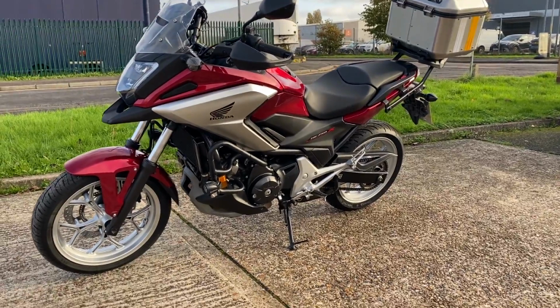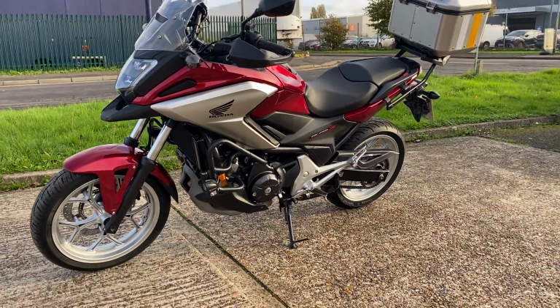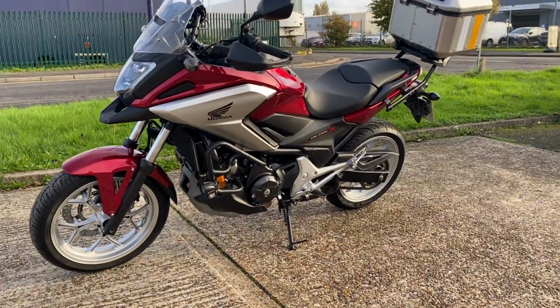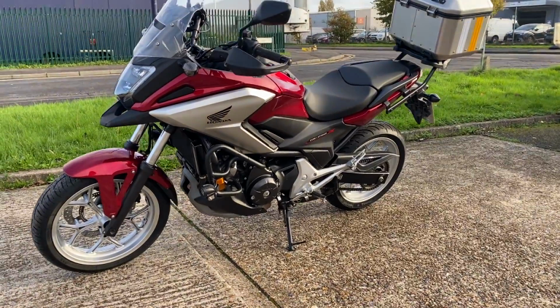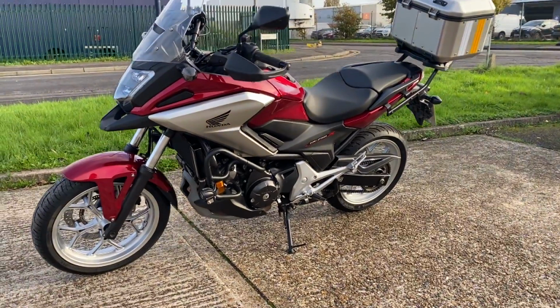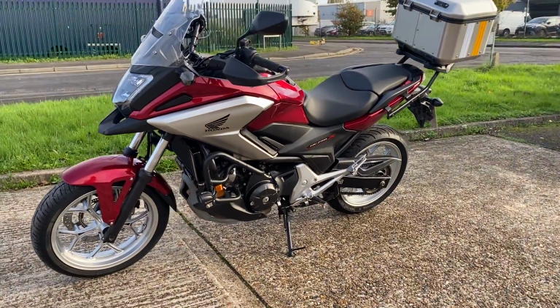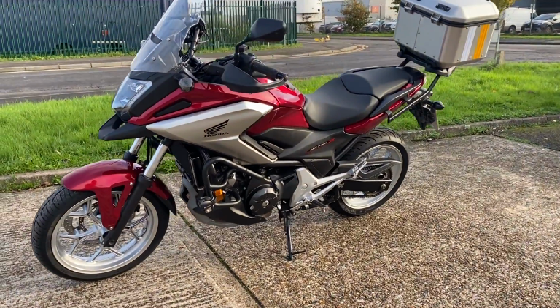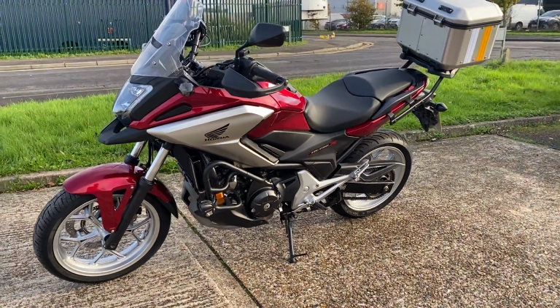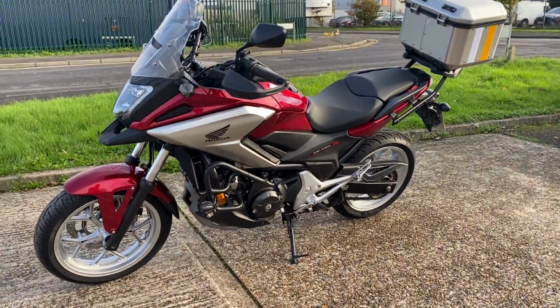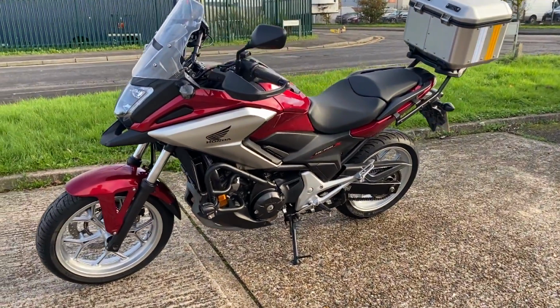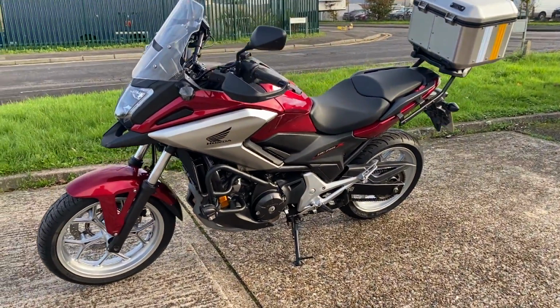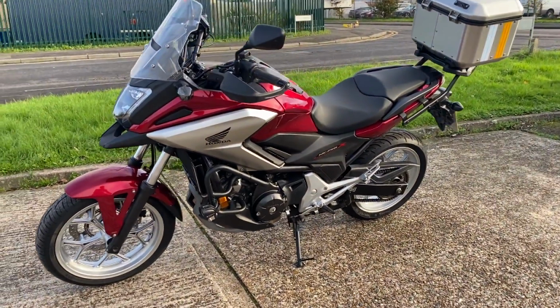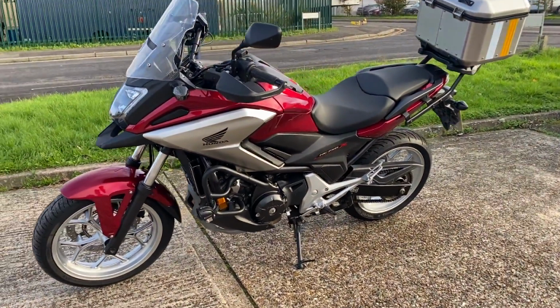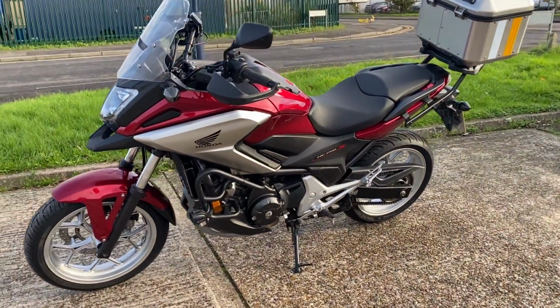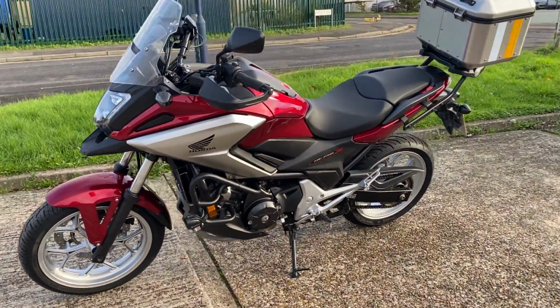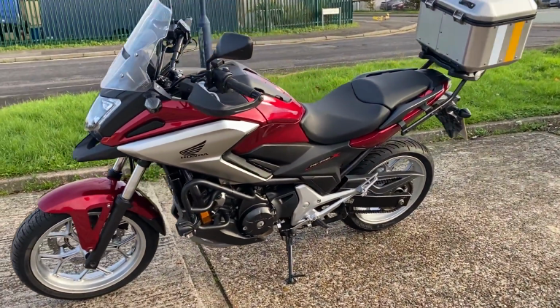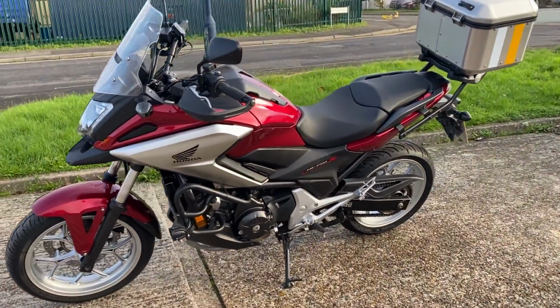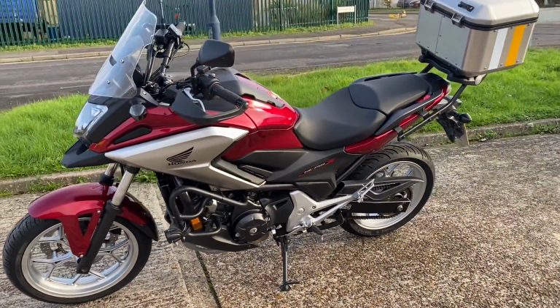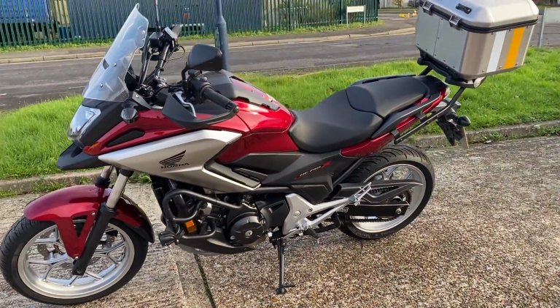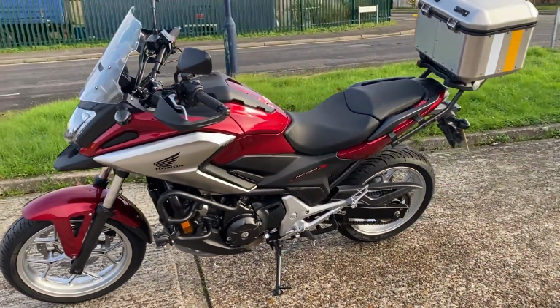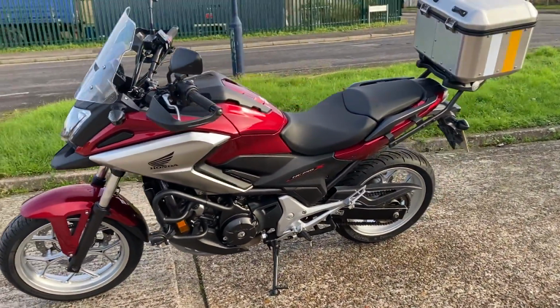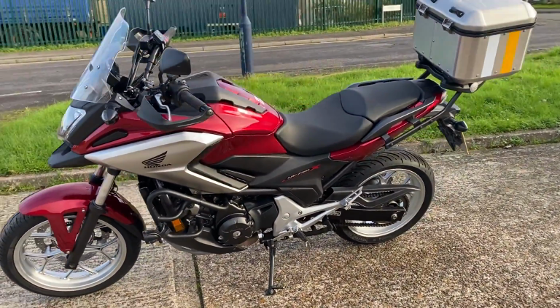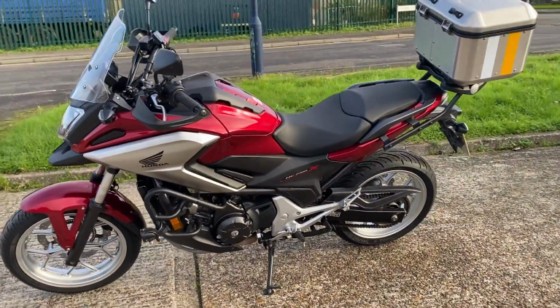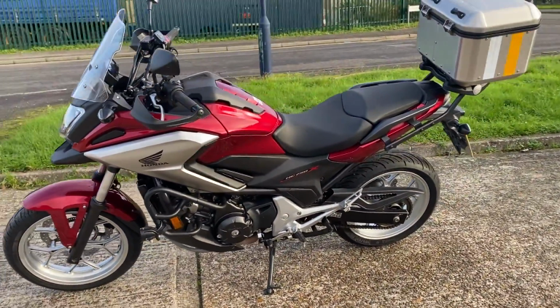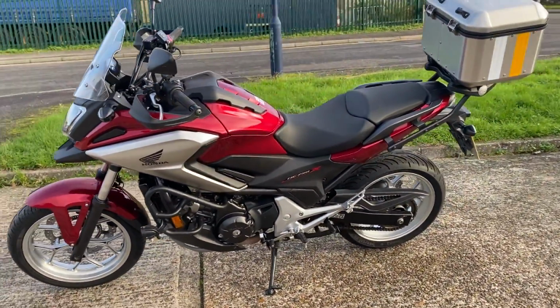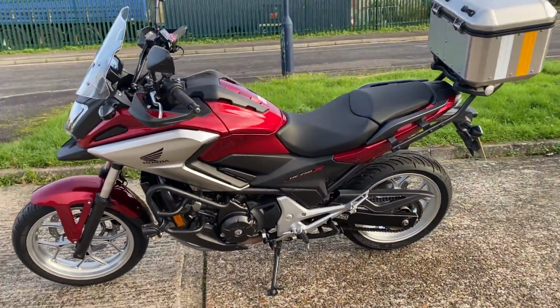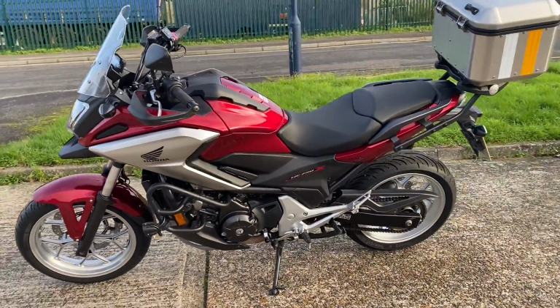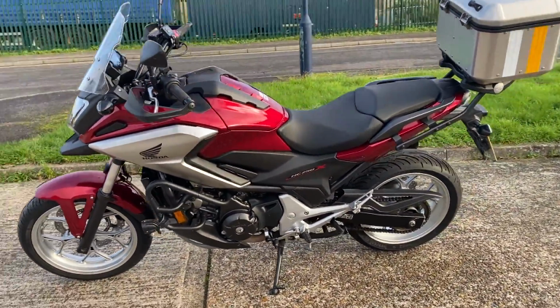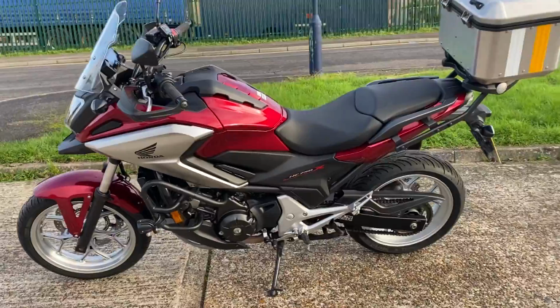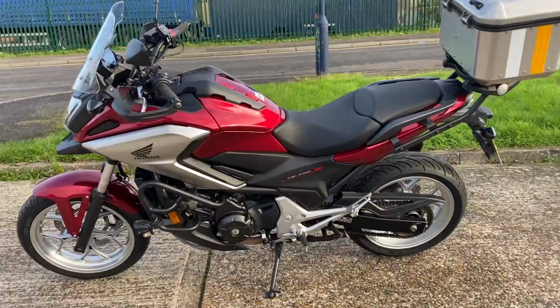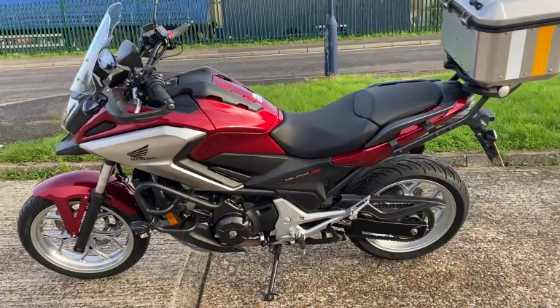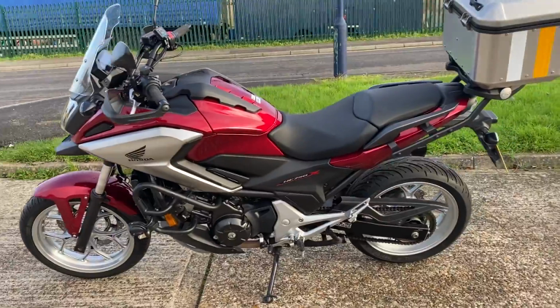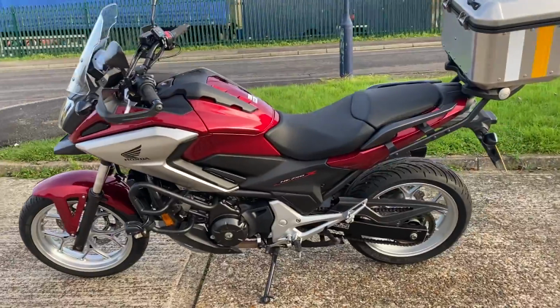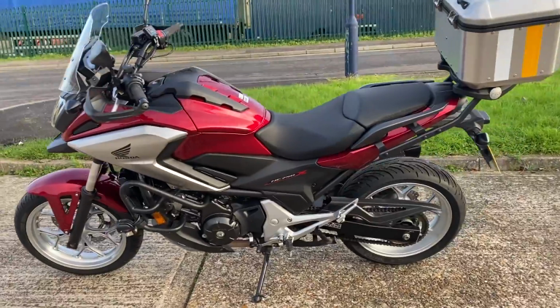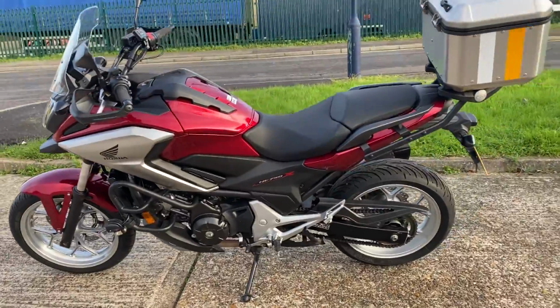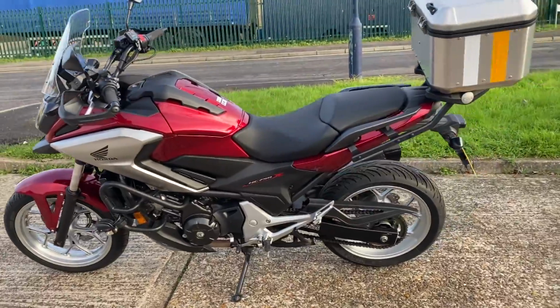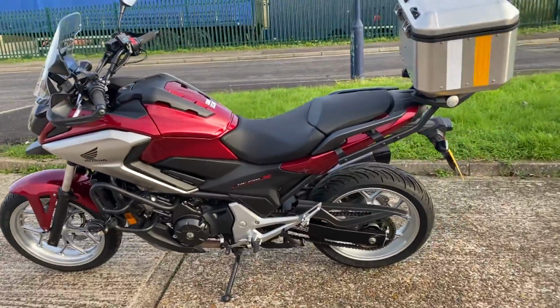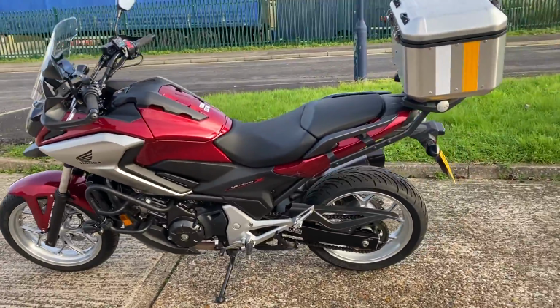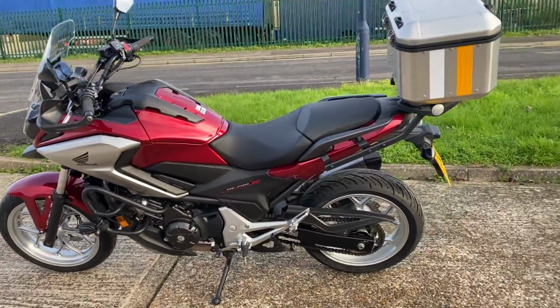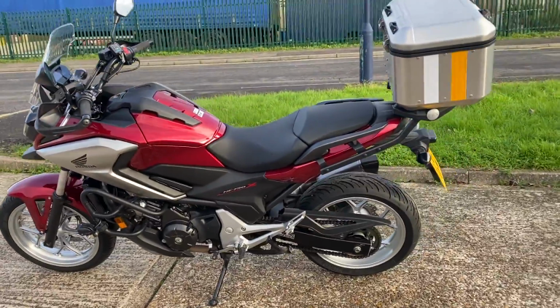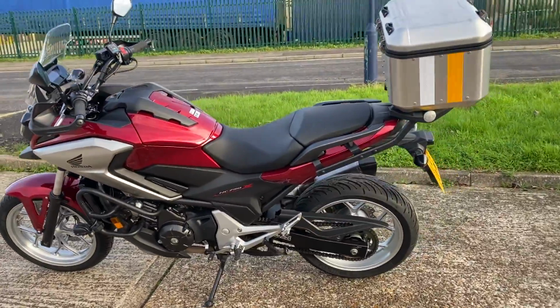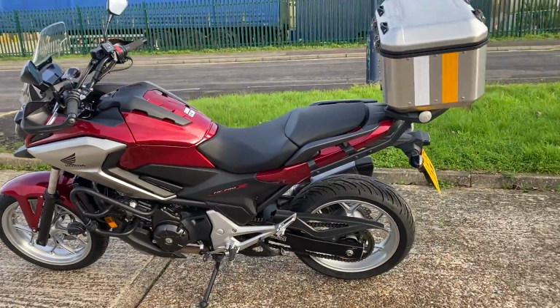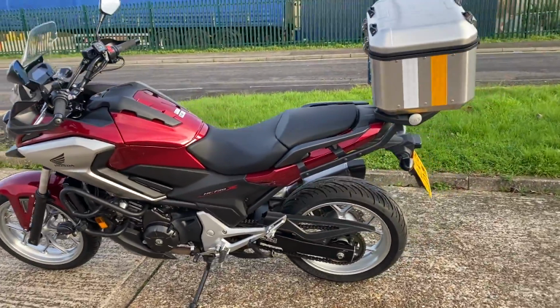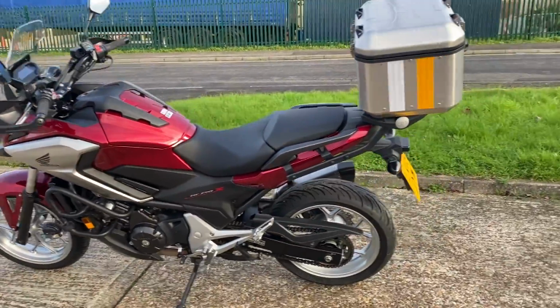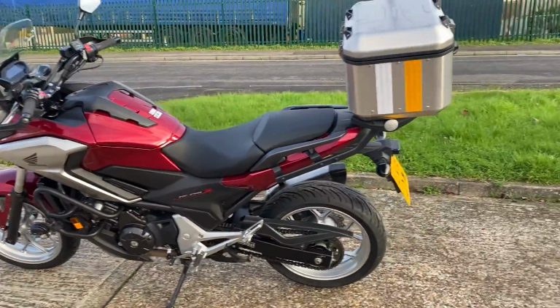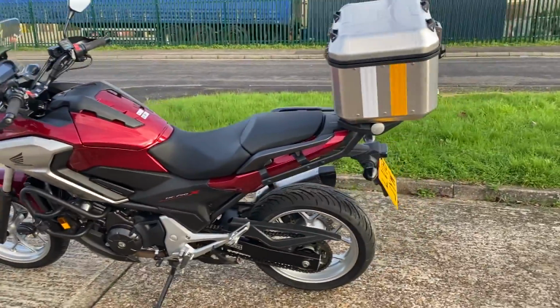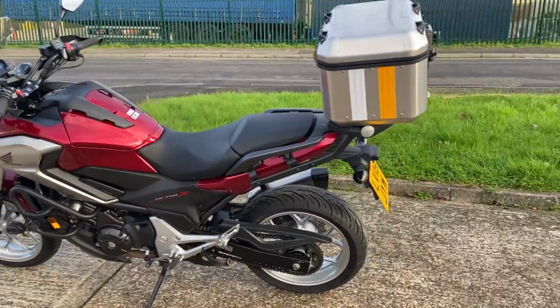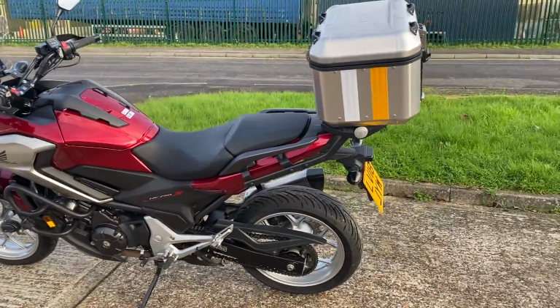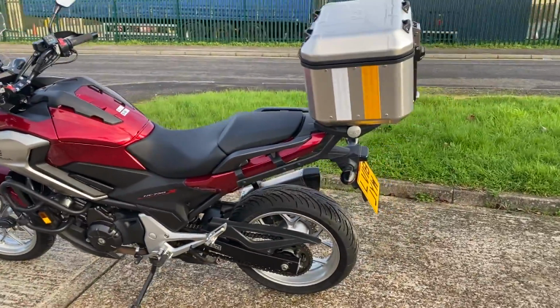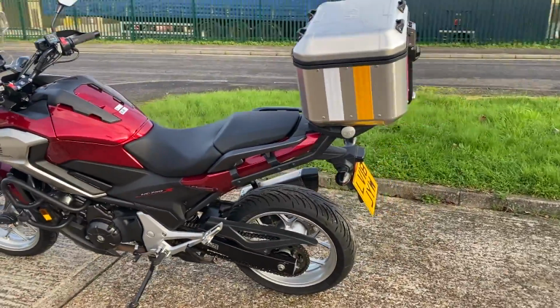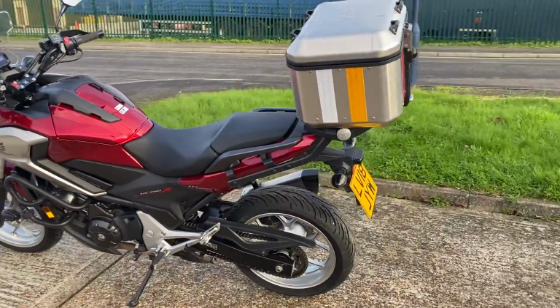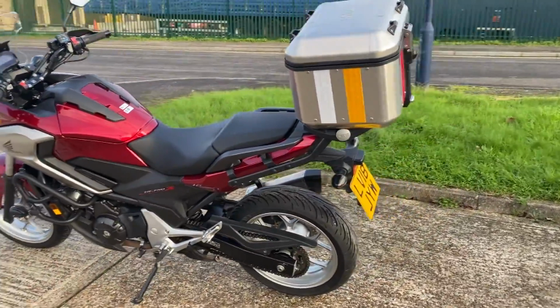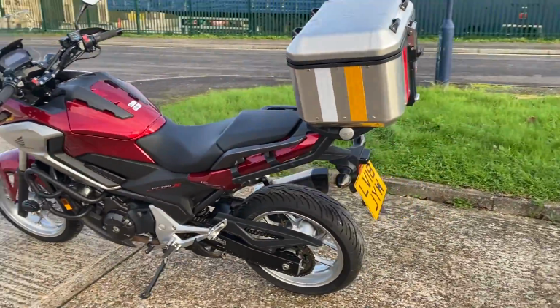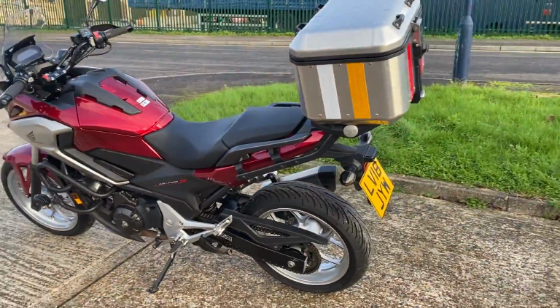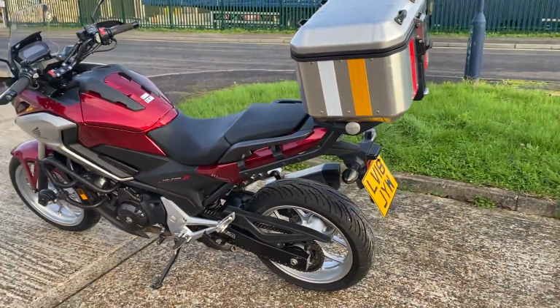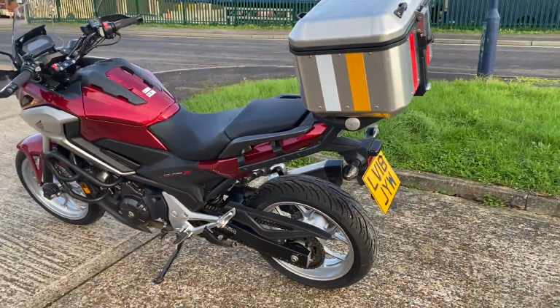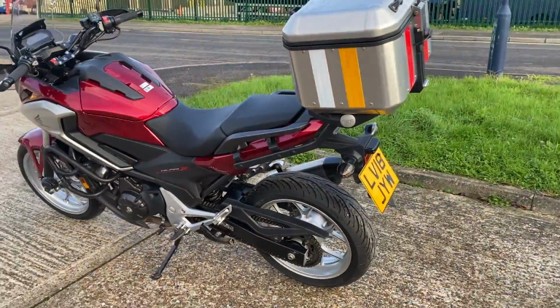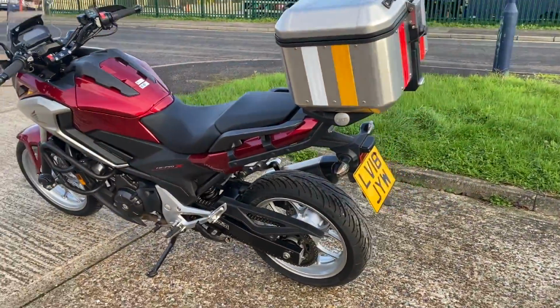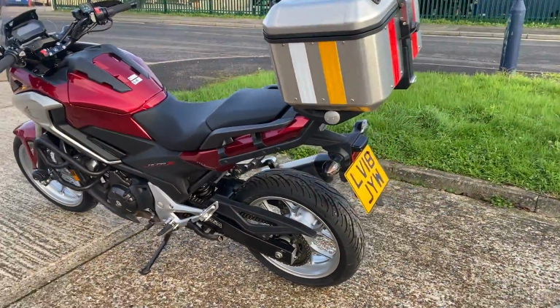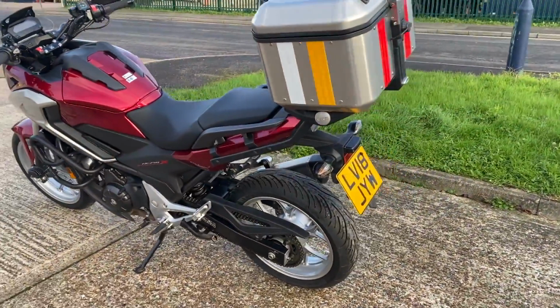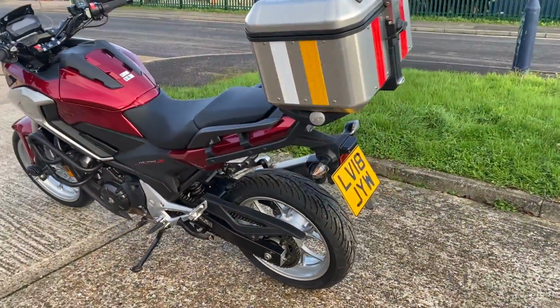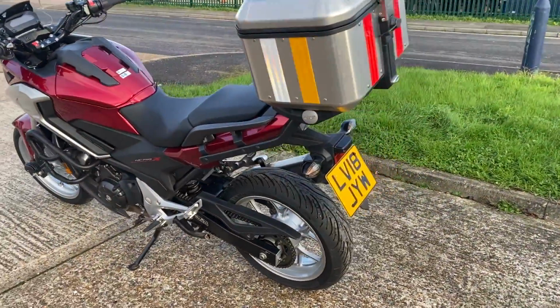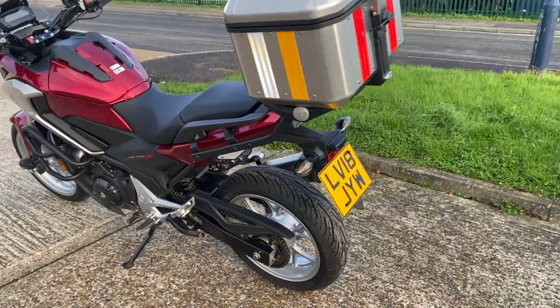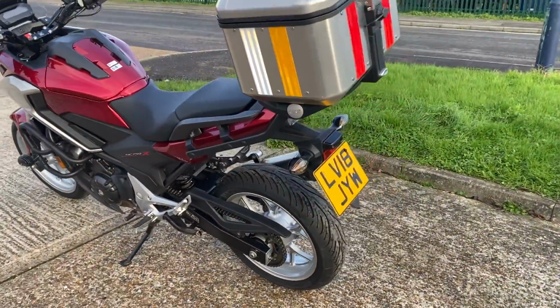This is the manual version and not the DCT version. It's a facelift model — they did a model before this that was slightly different and didn't have all the adjustable traction controls. This one is much better.